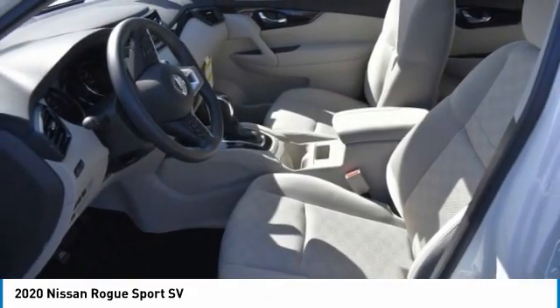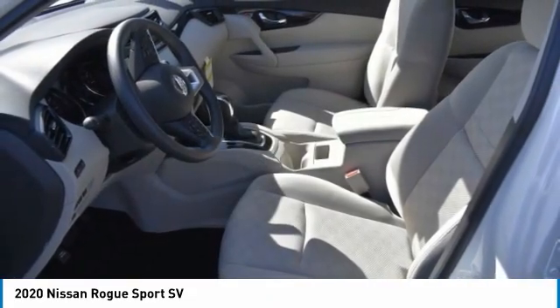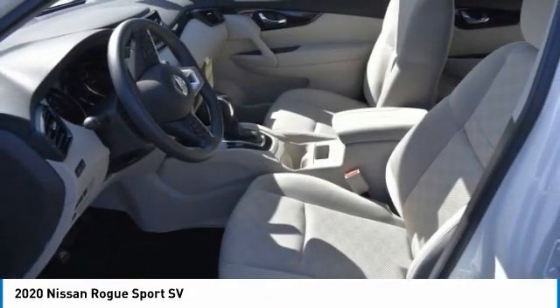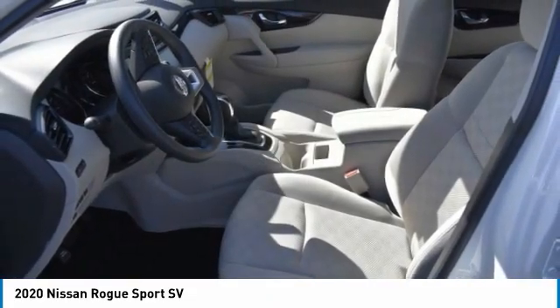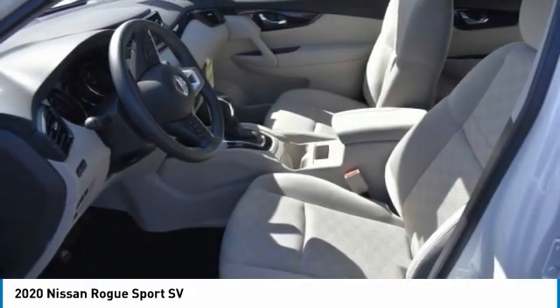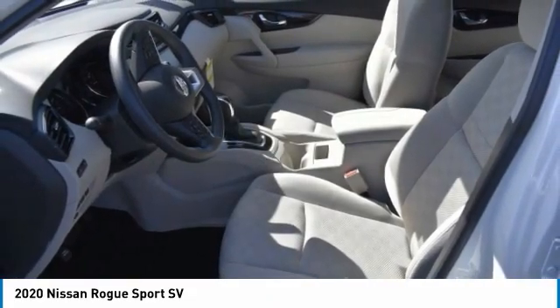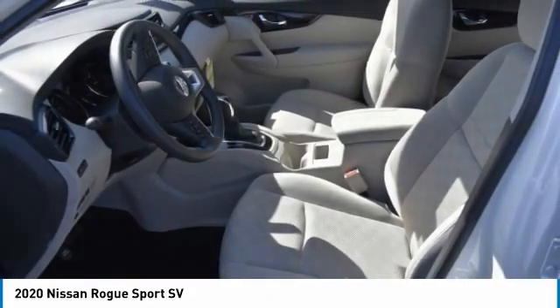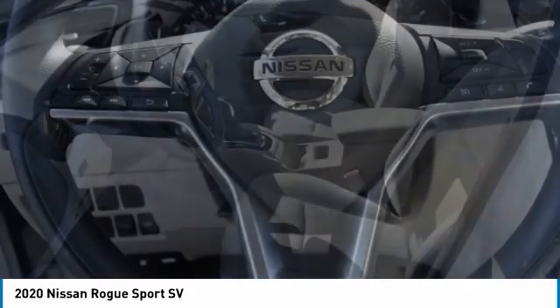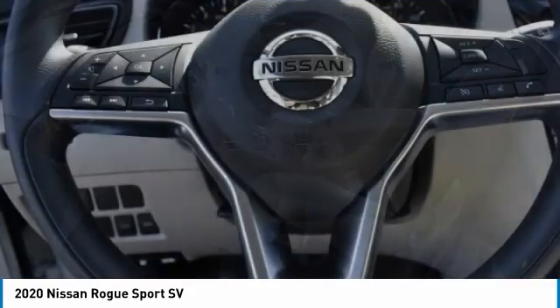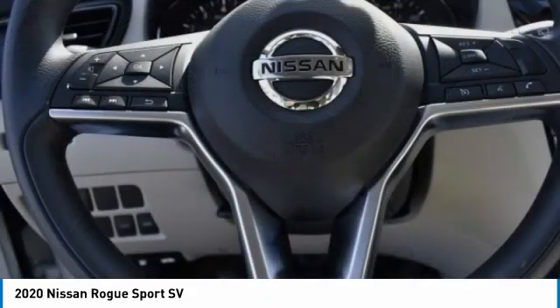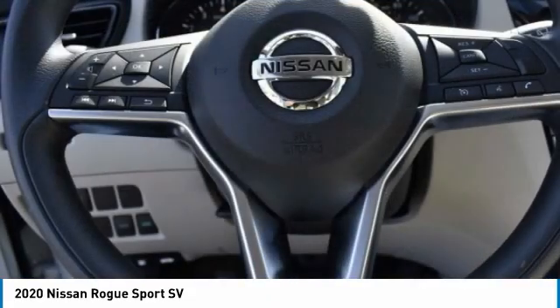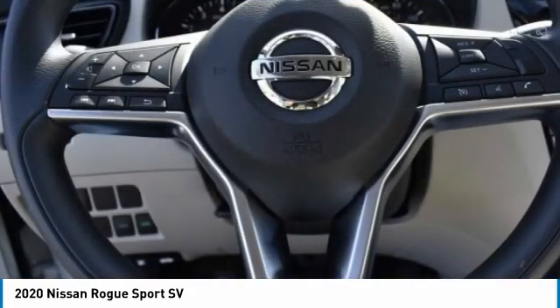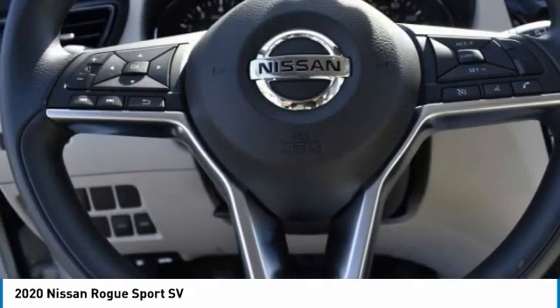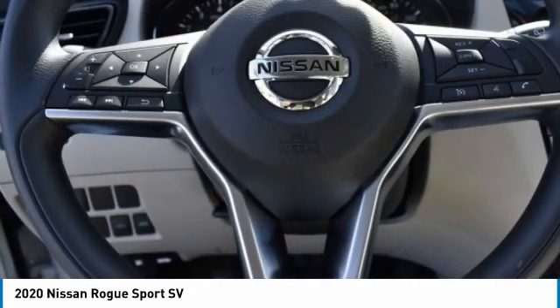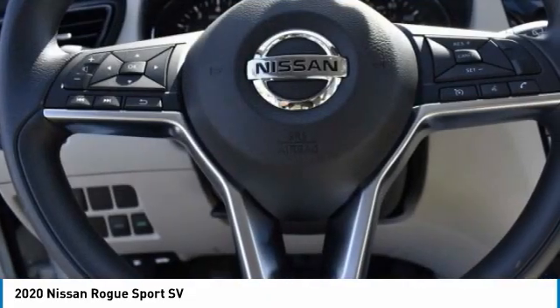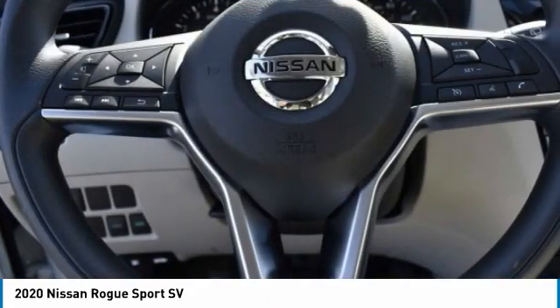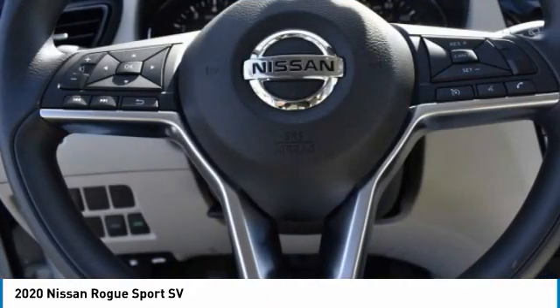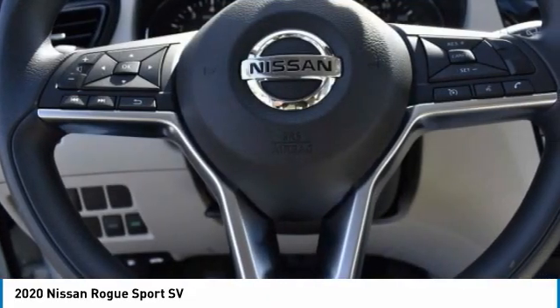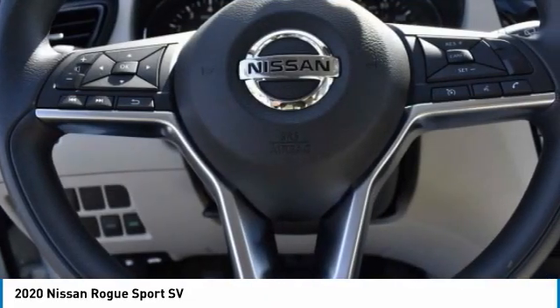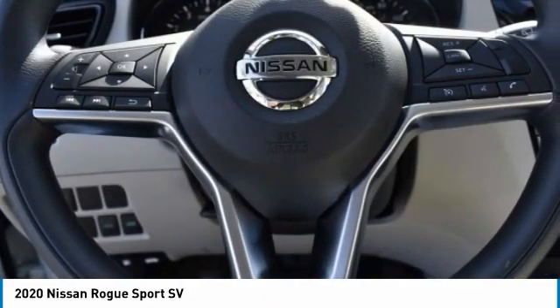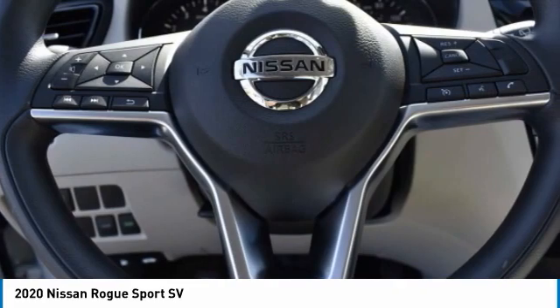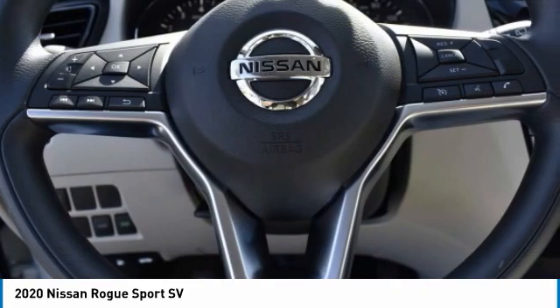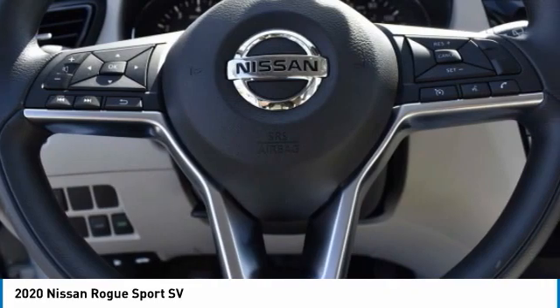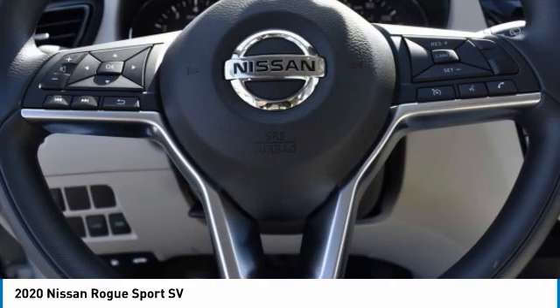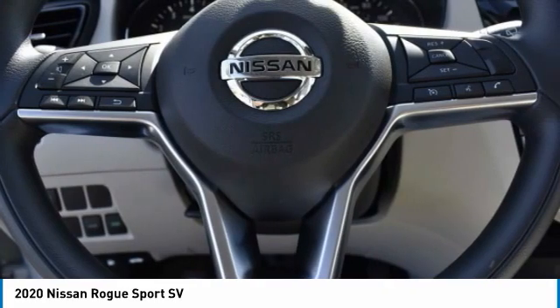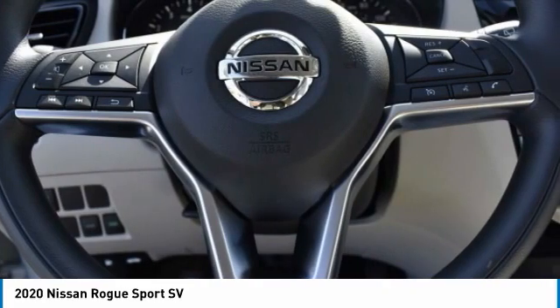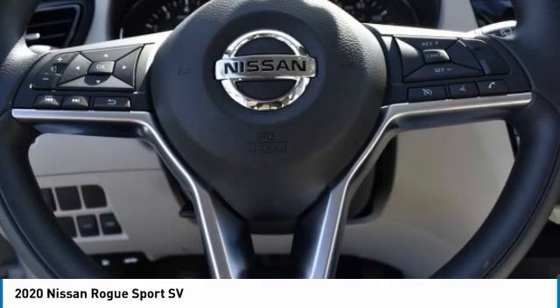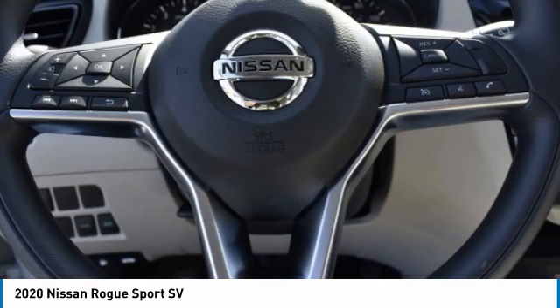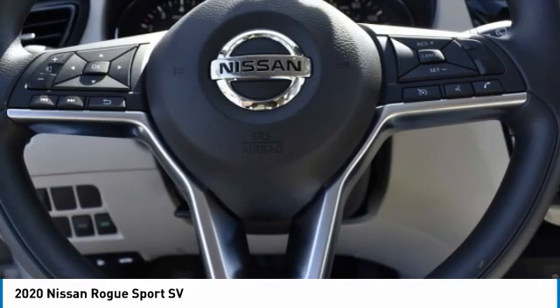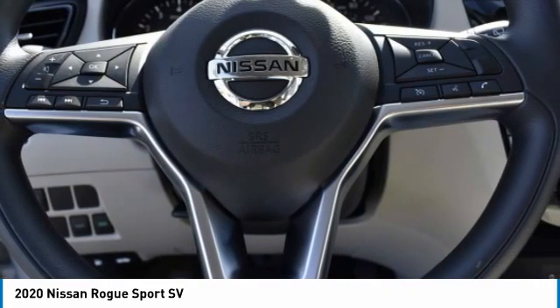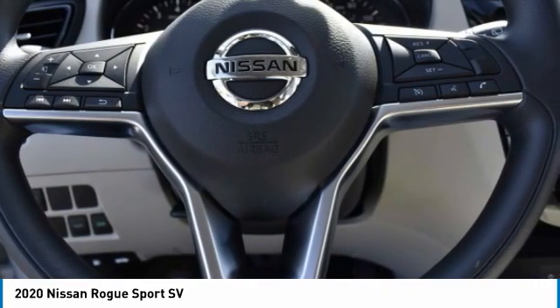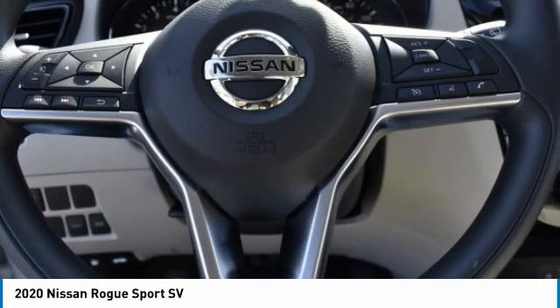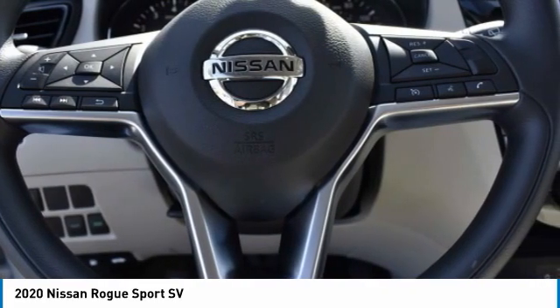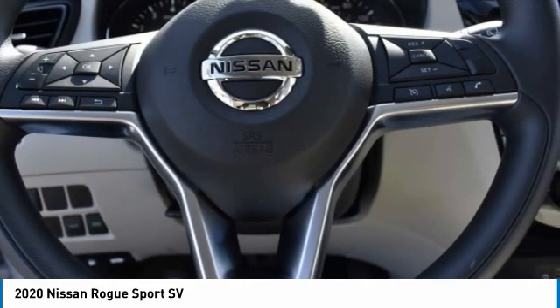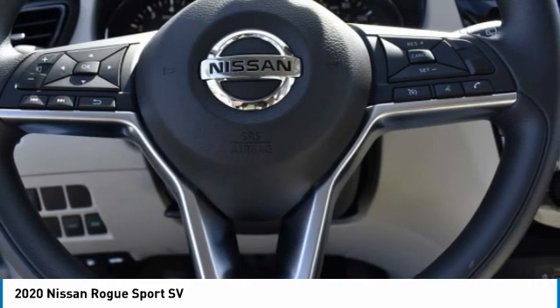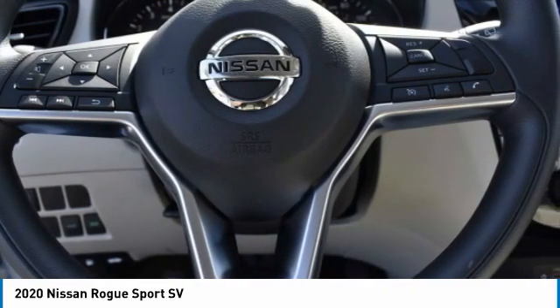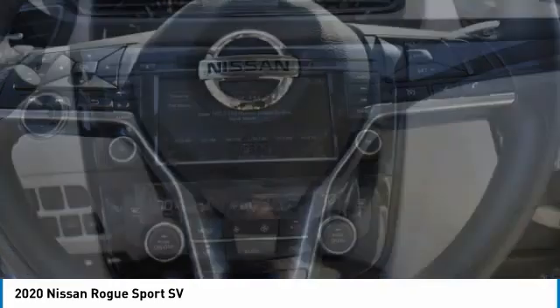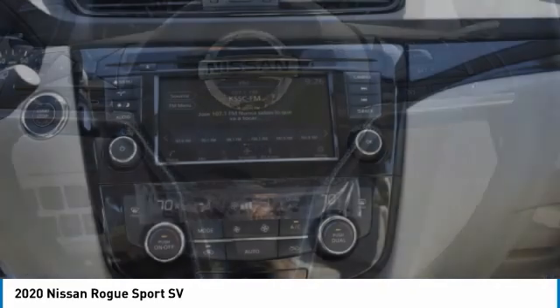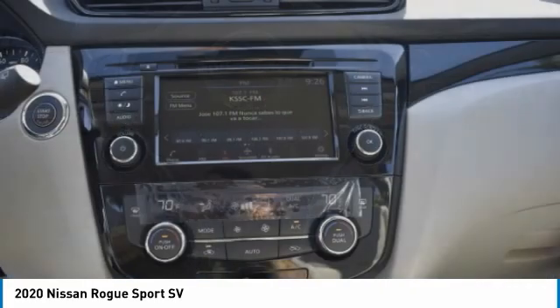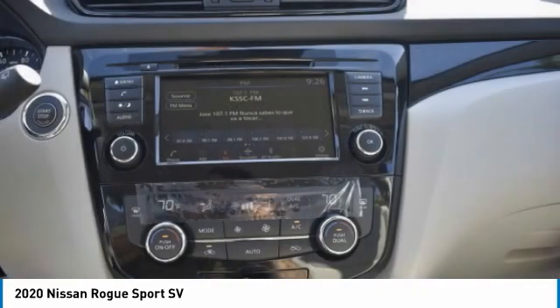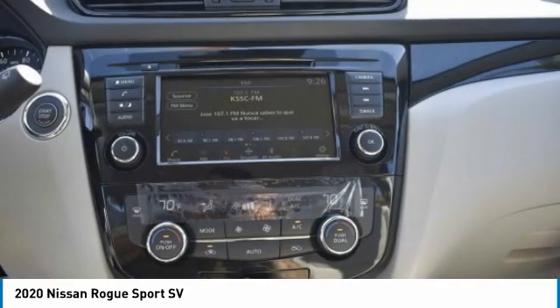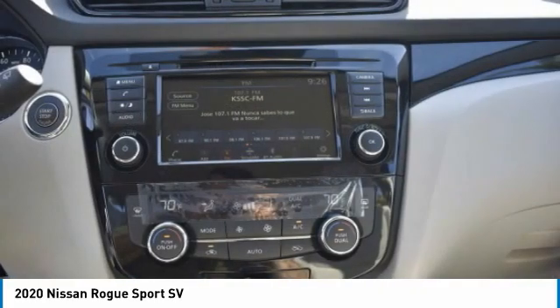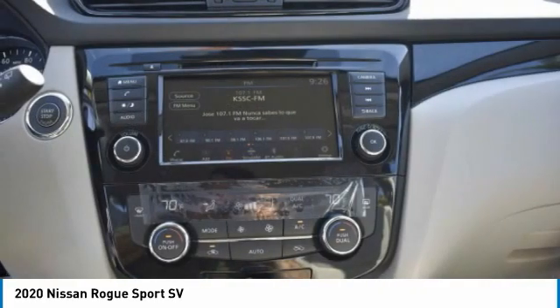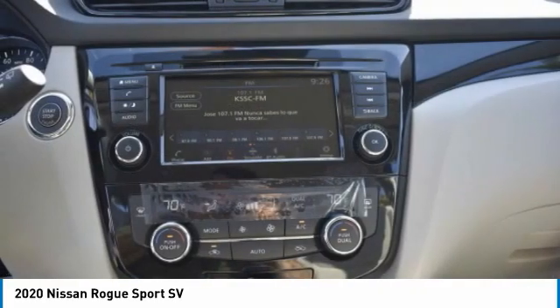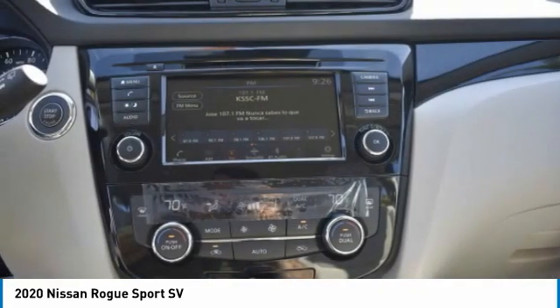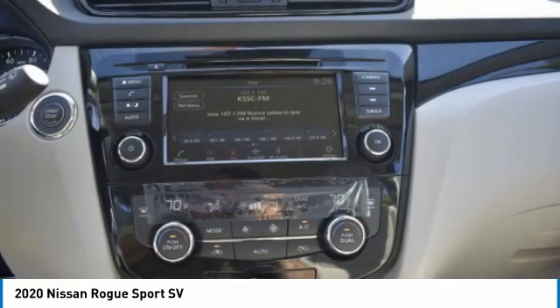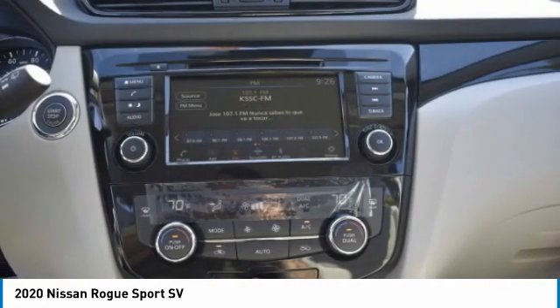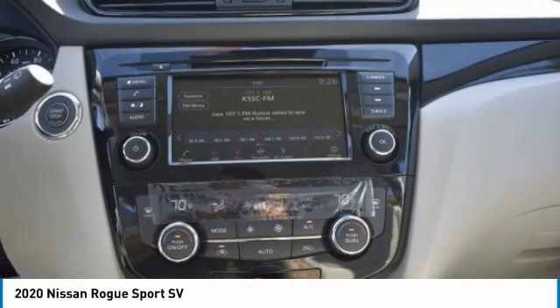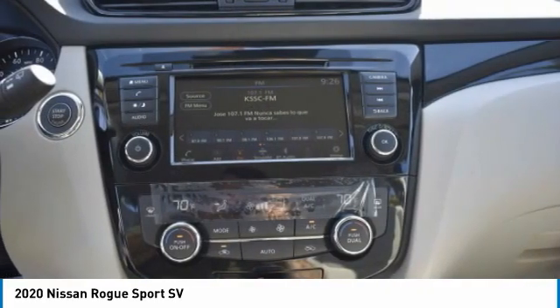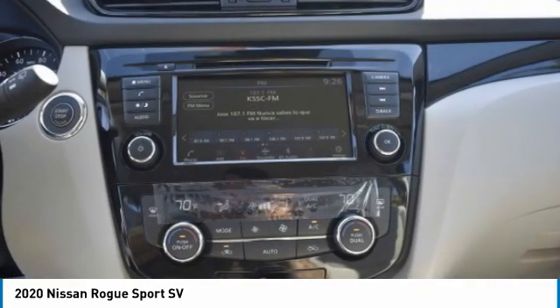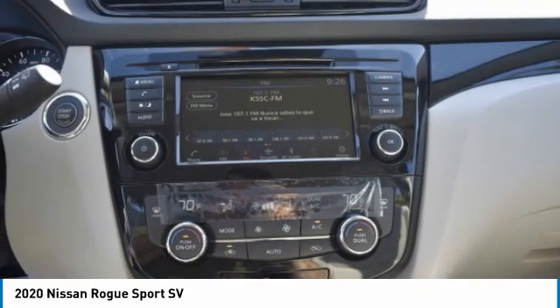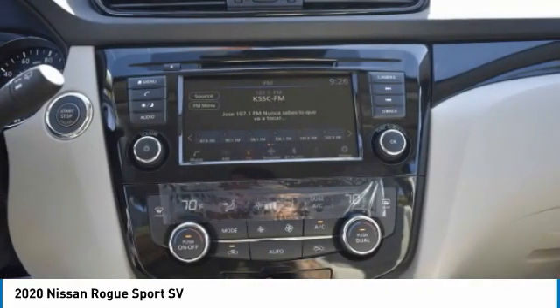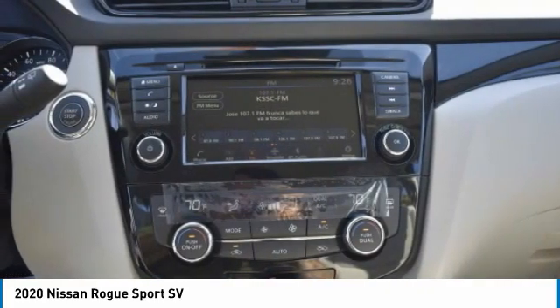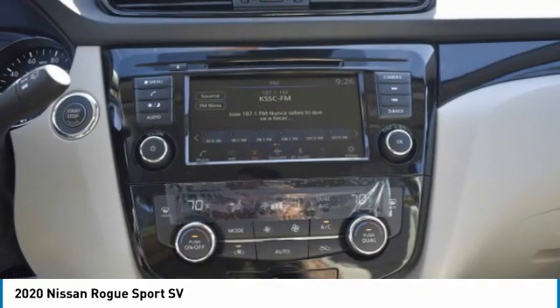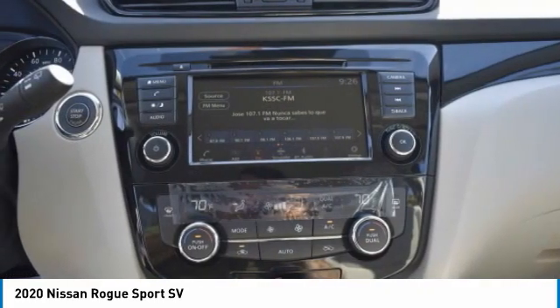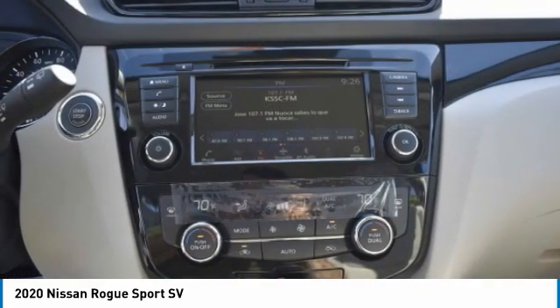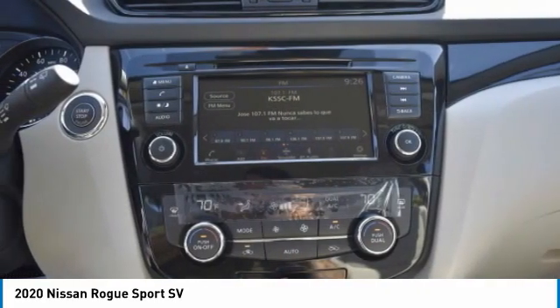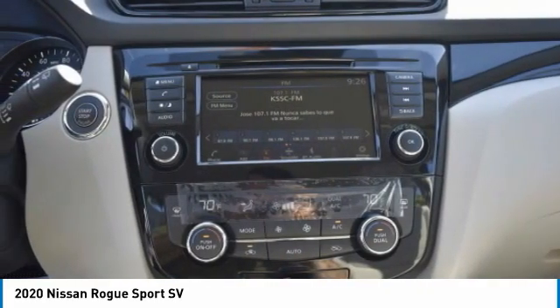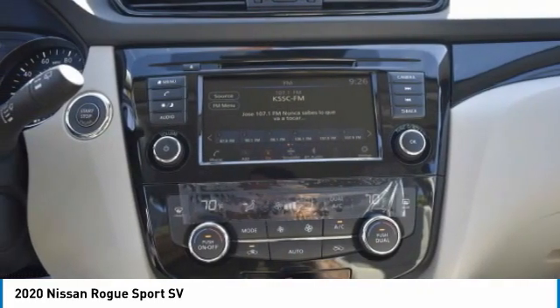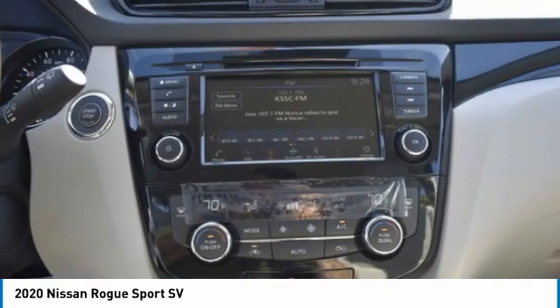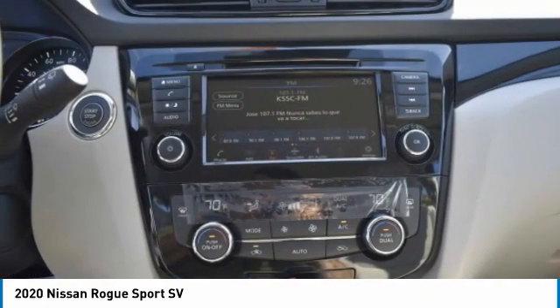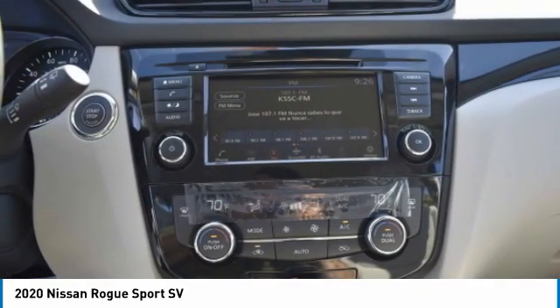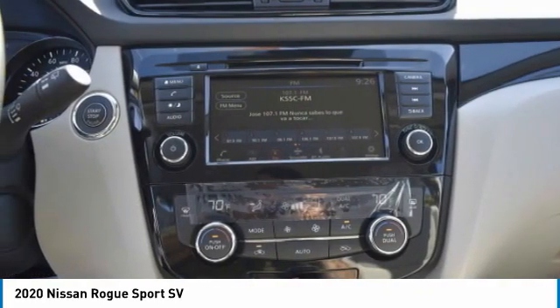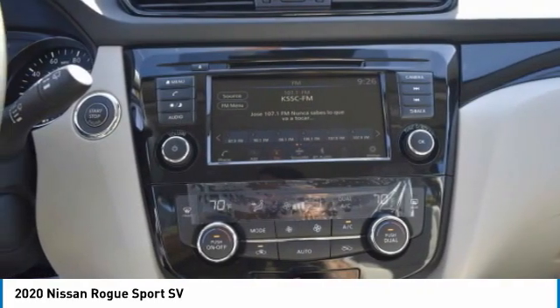Integrated turn signal mirrors, tires front all season, tires rear all season, four-wheel disc brakes.